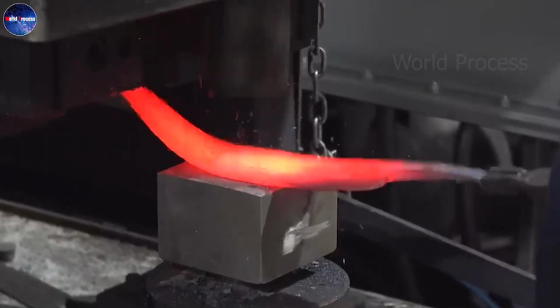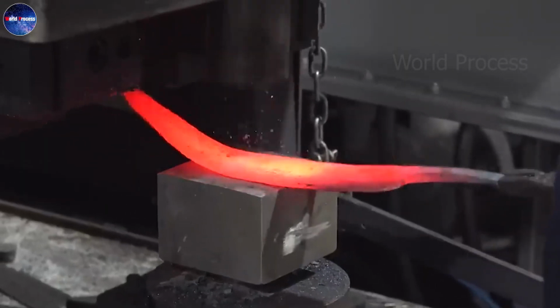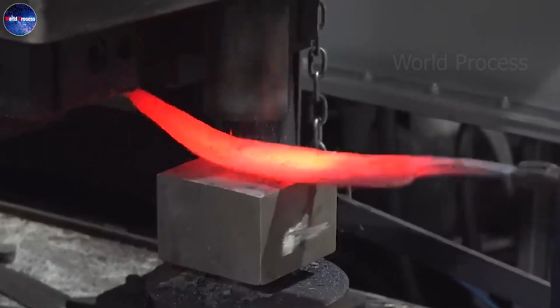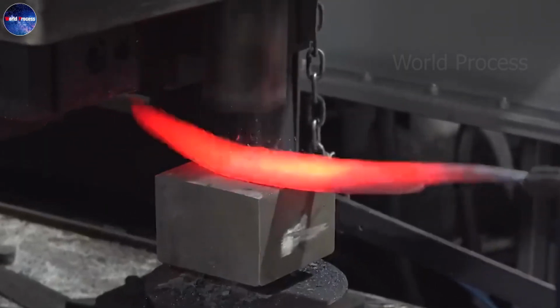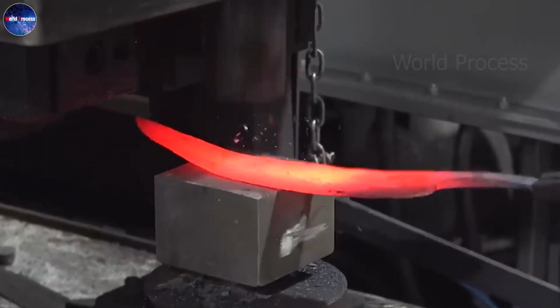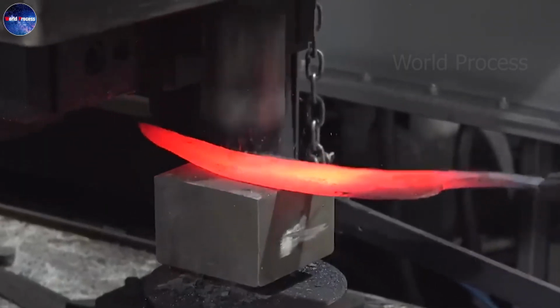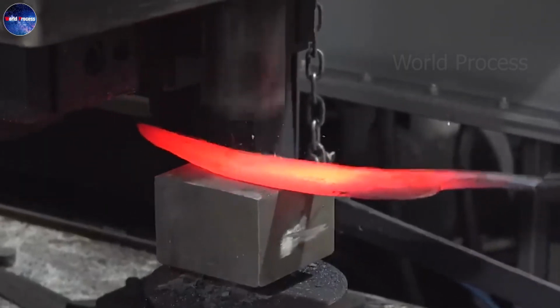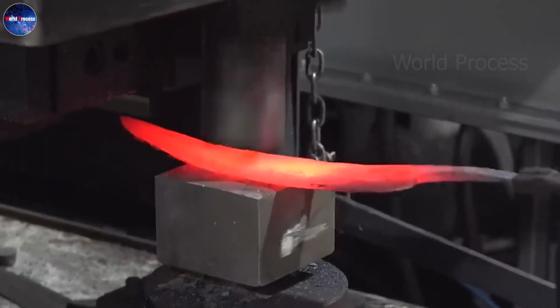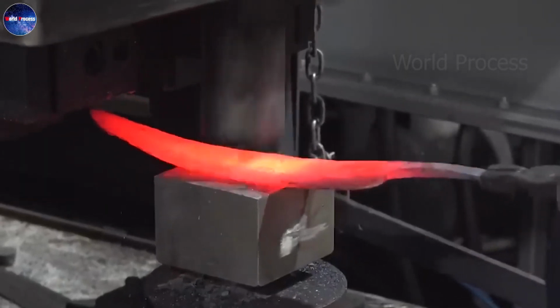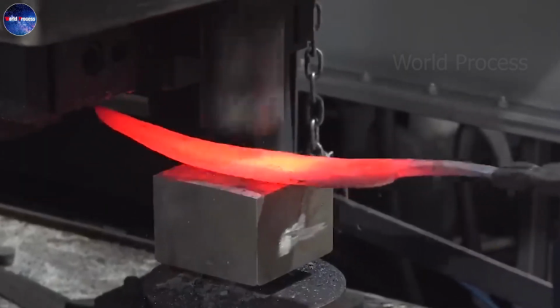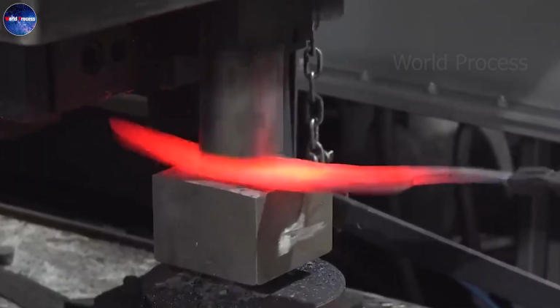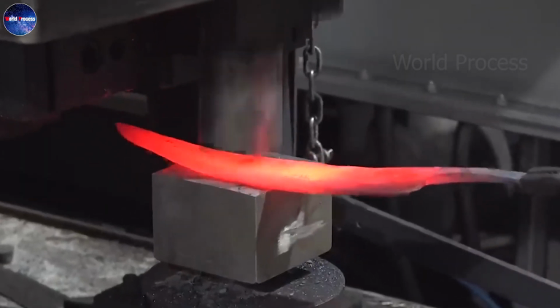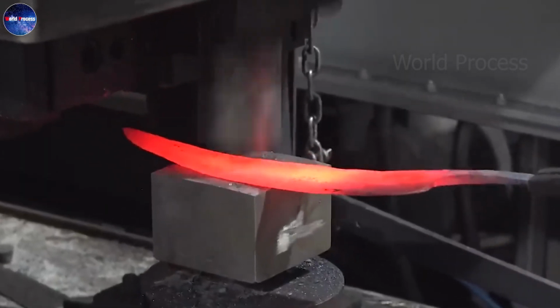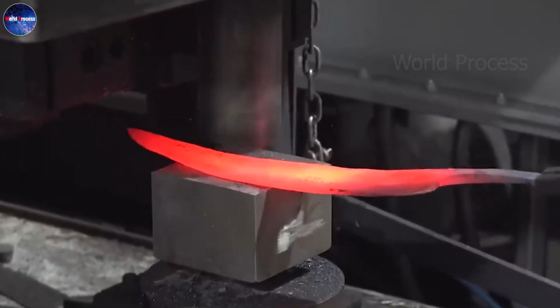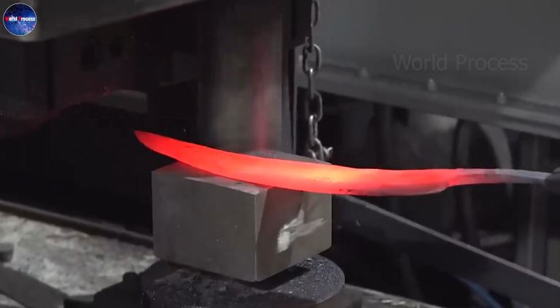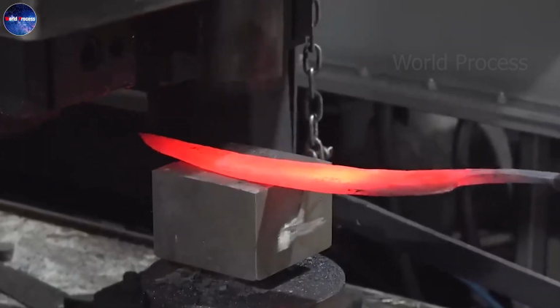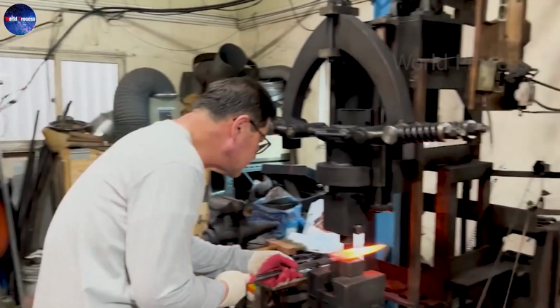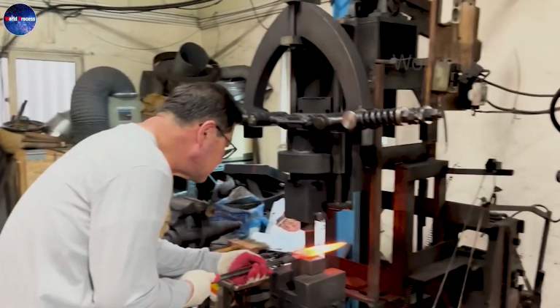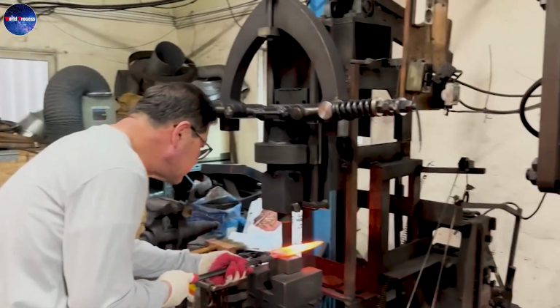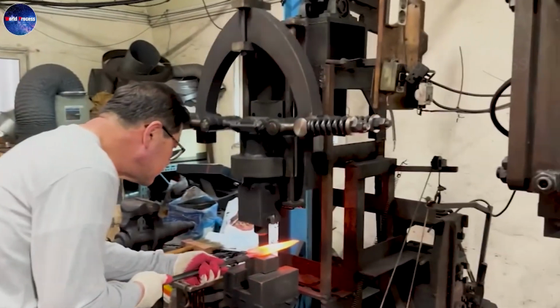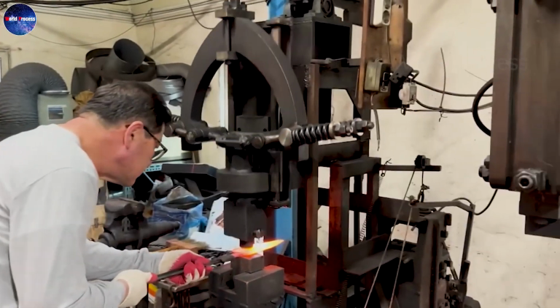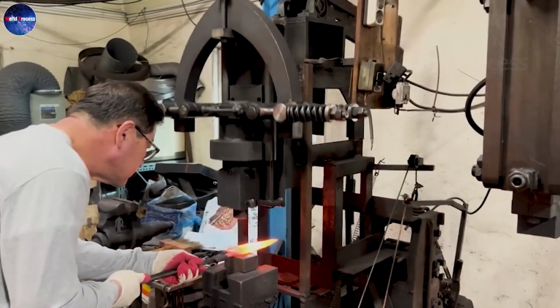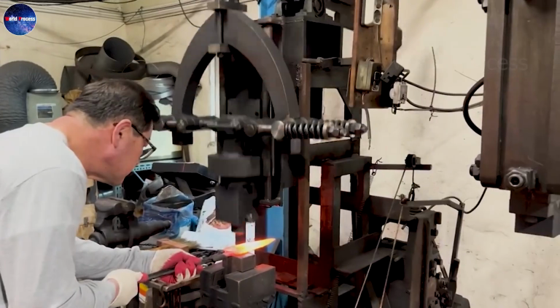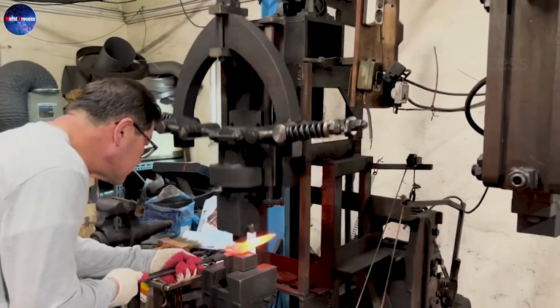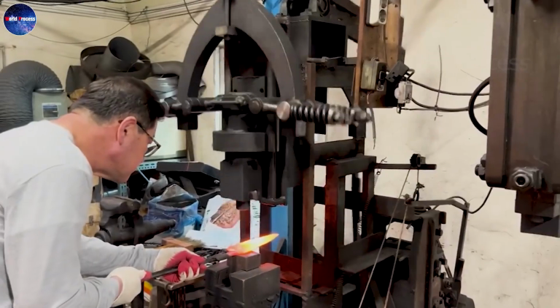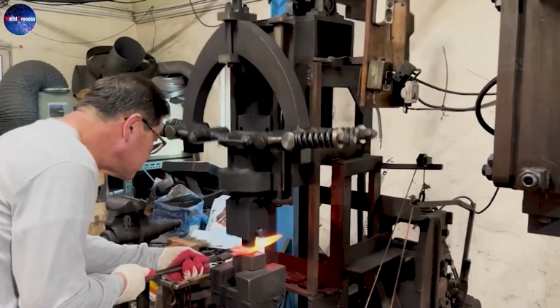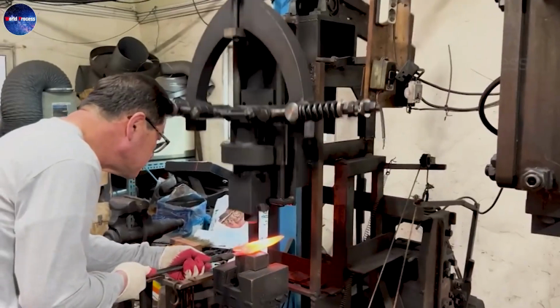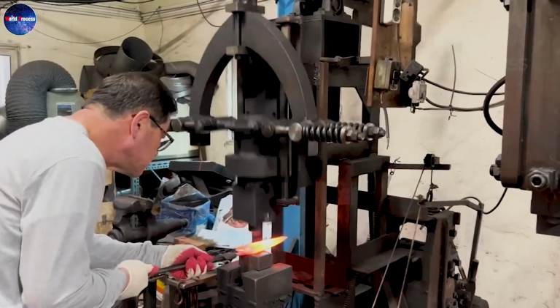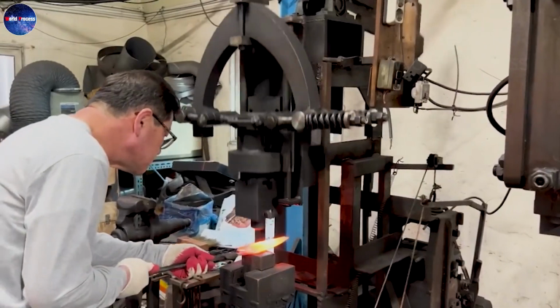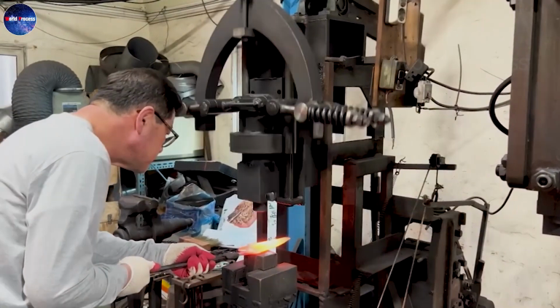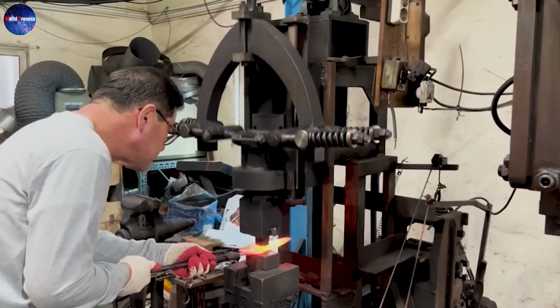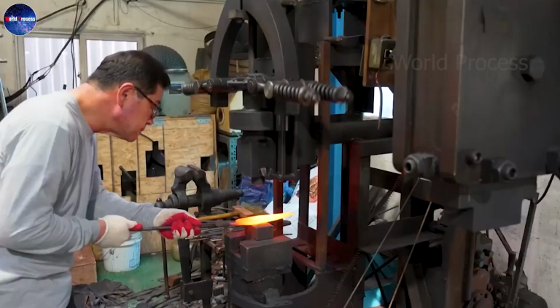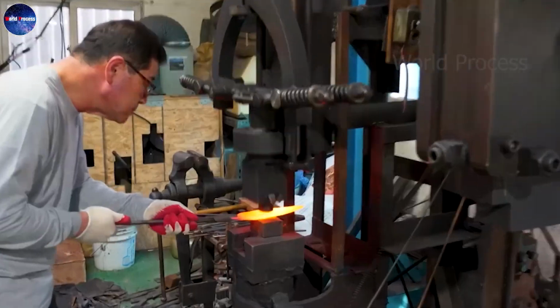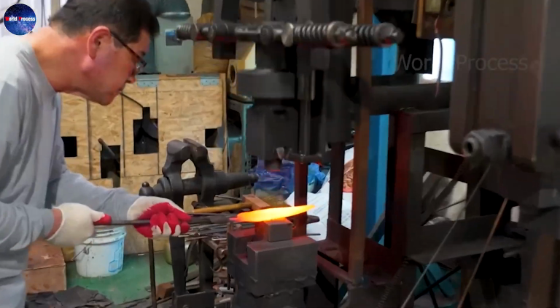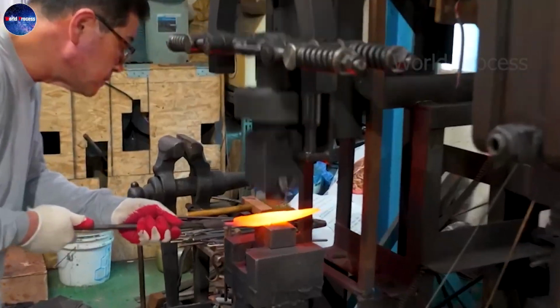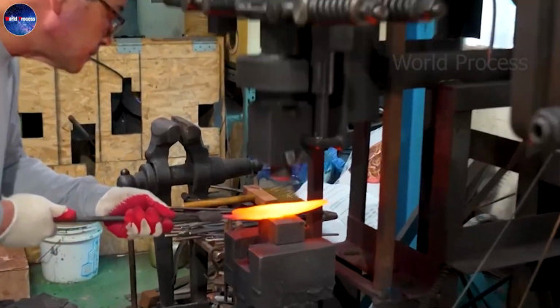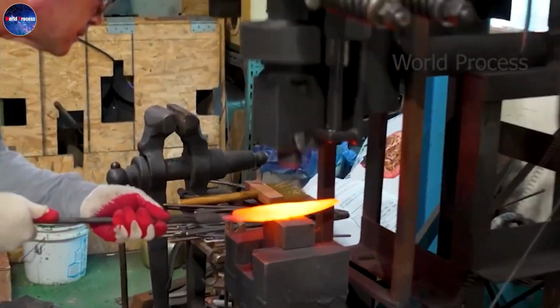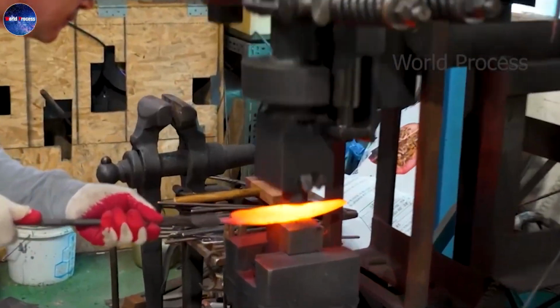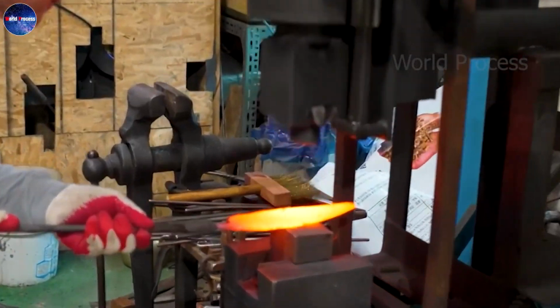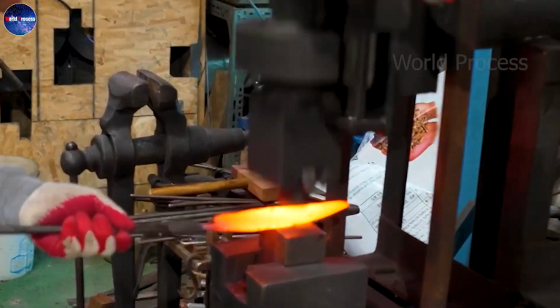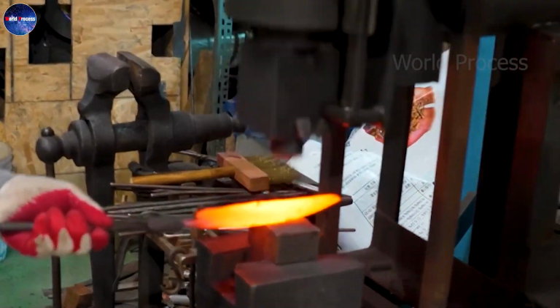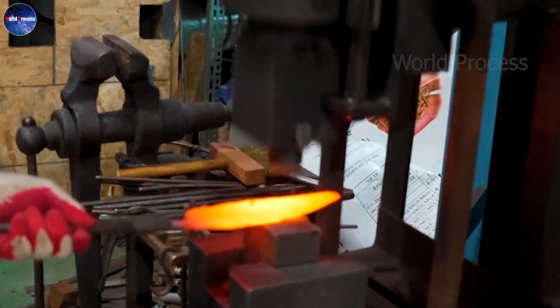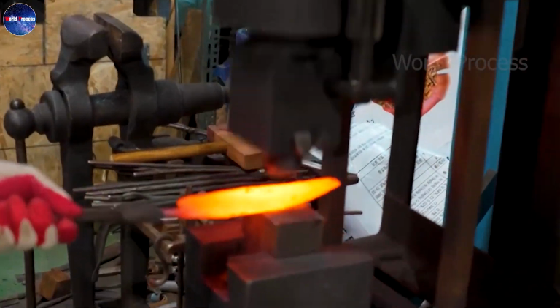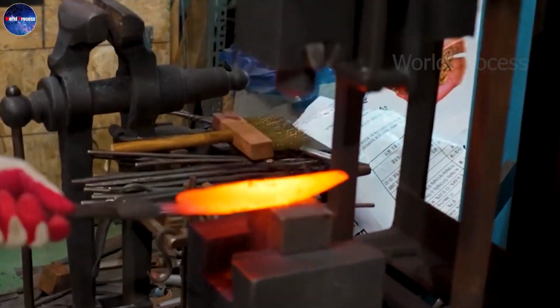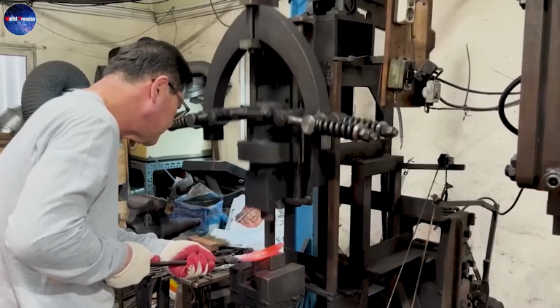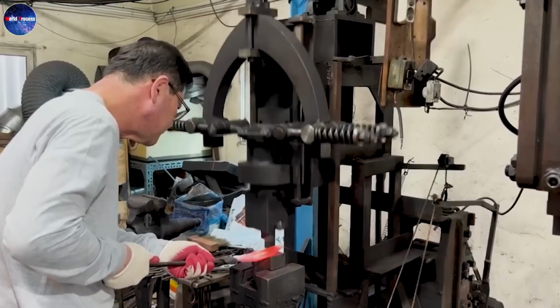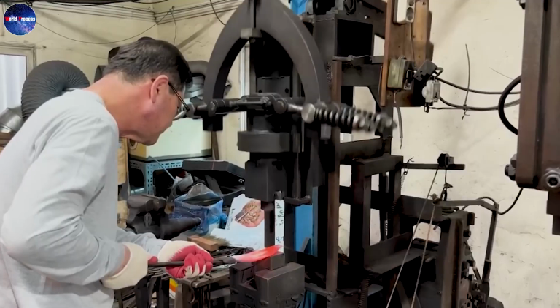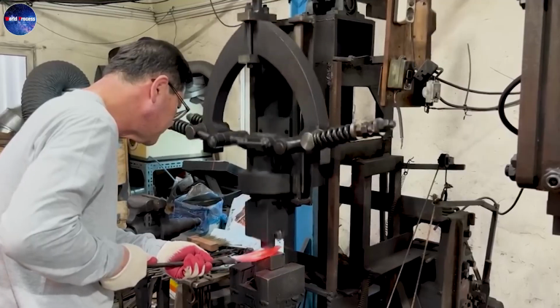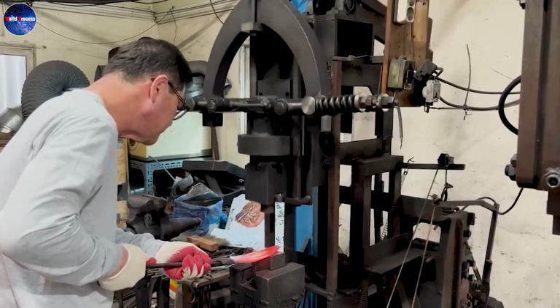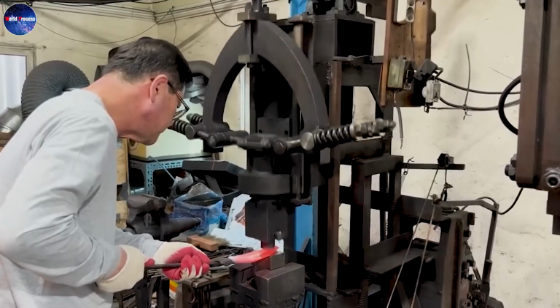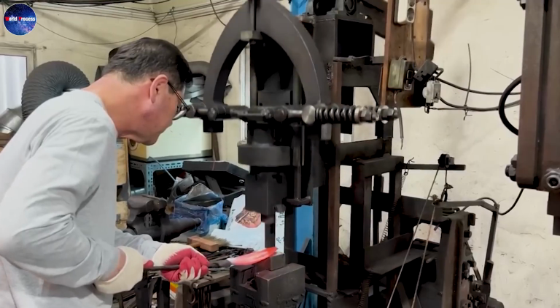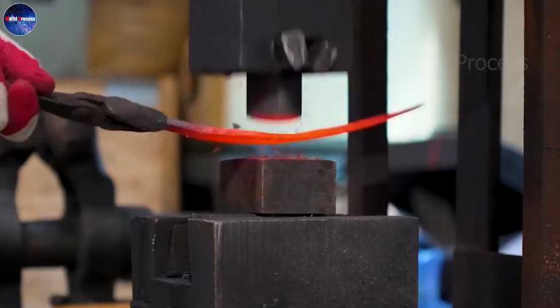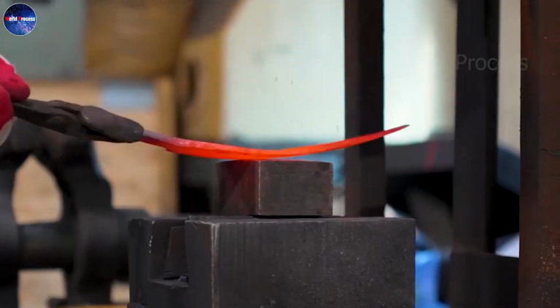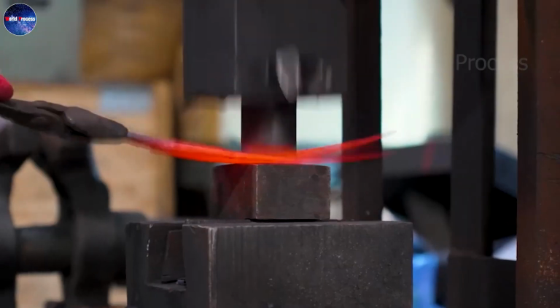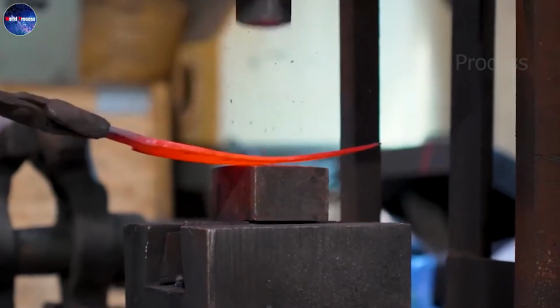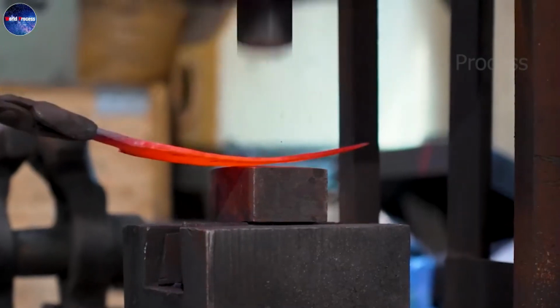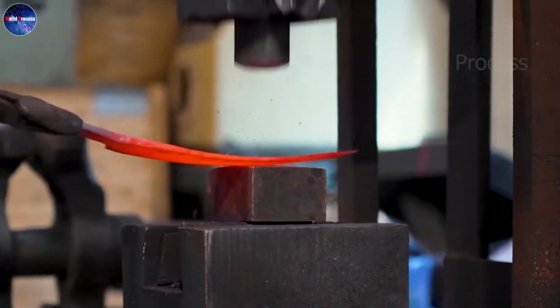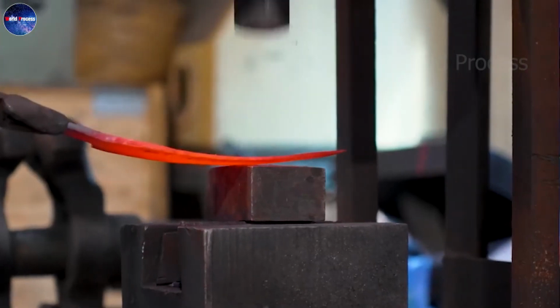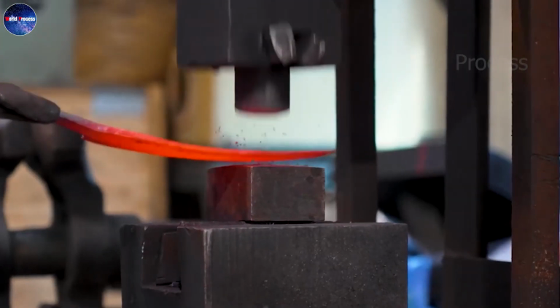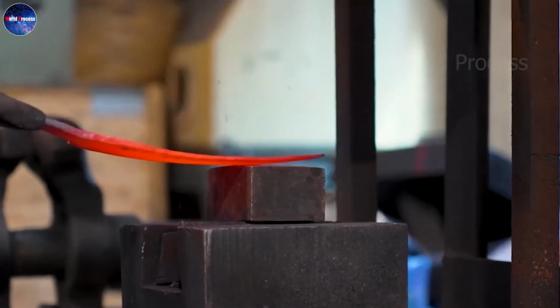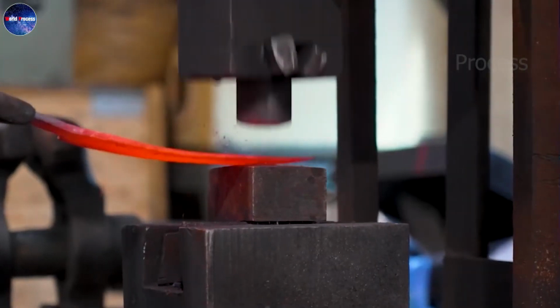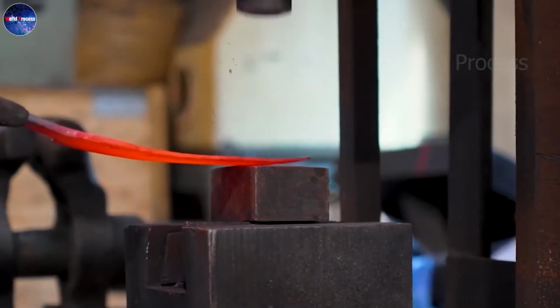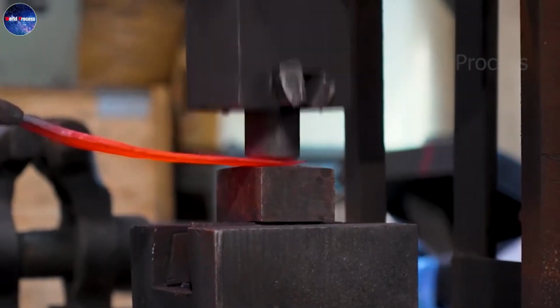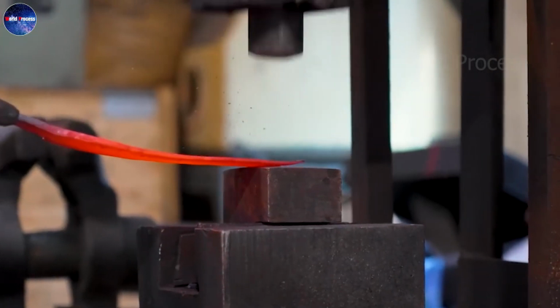After that, the blade will be lightly coated with a specialized oil to prevent oxidation from corroding the knife.